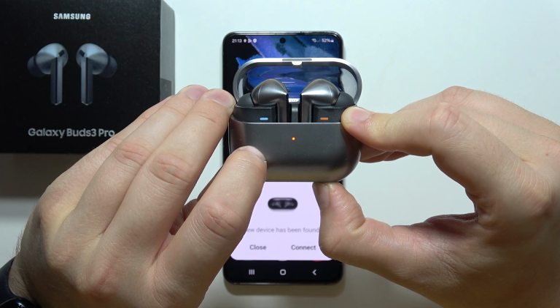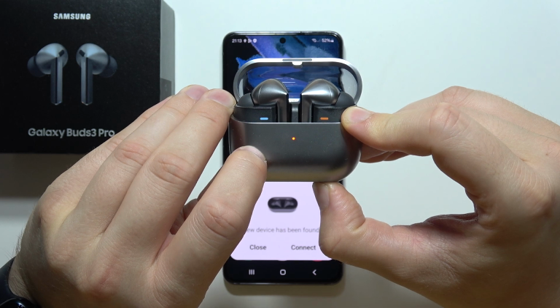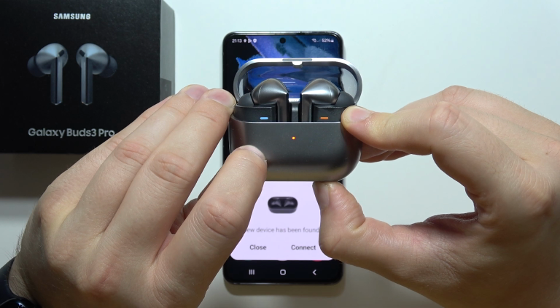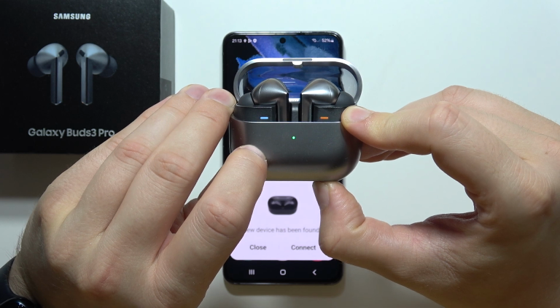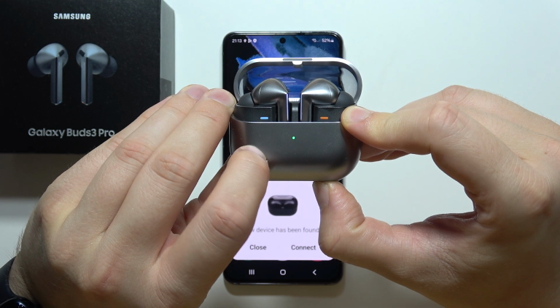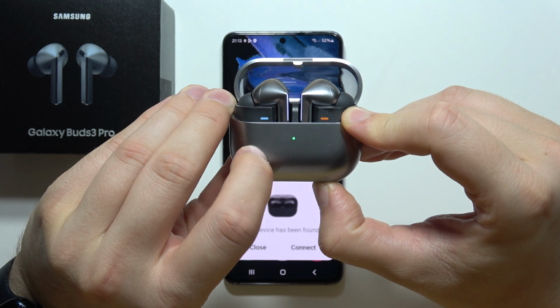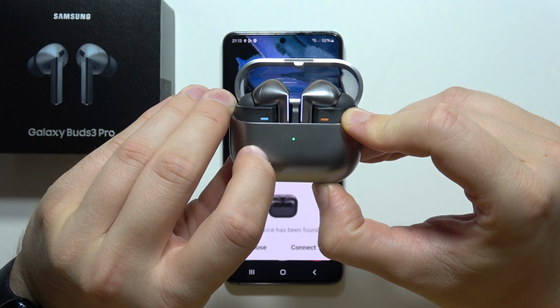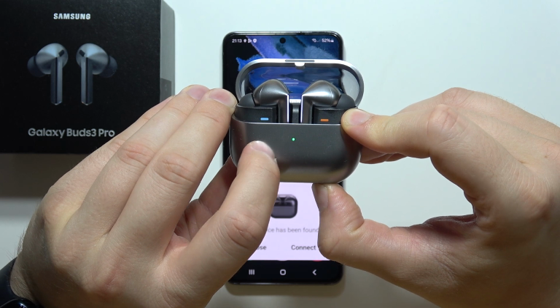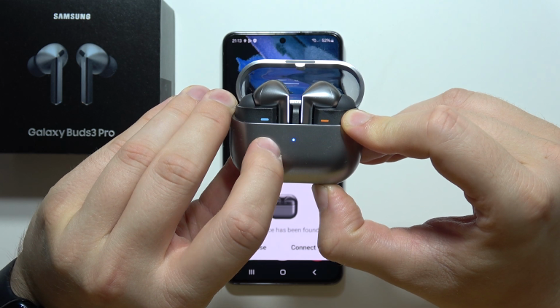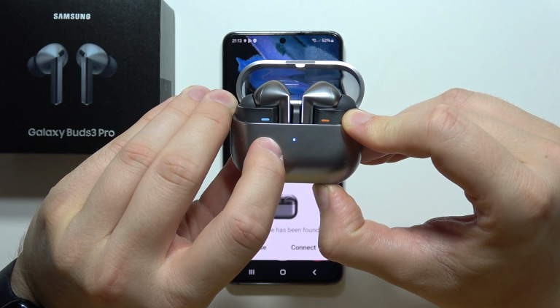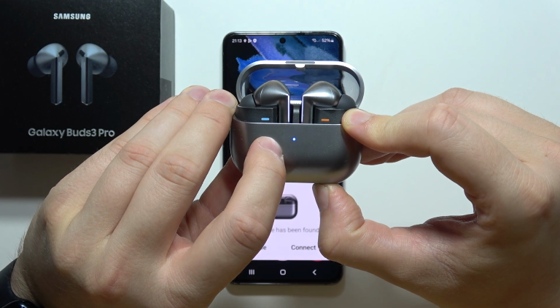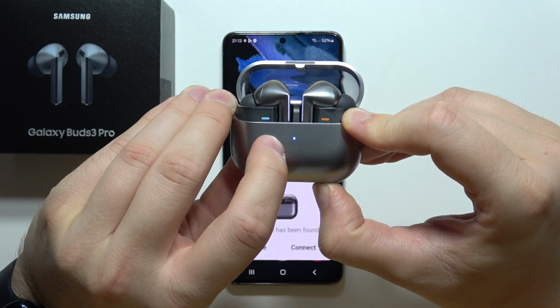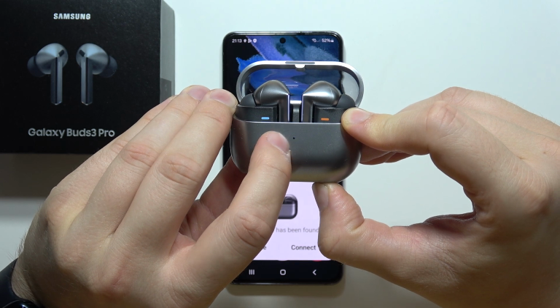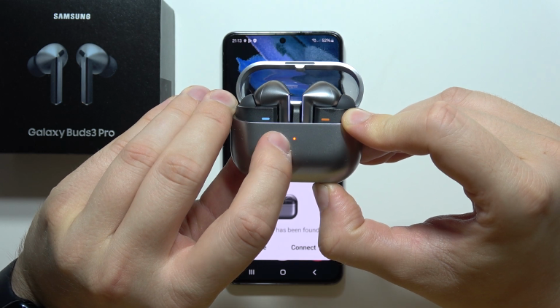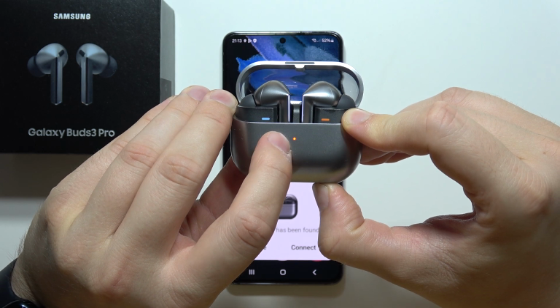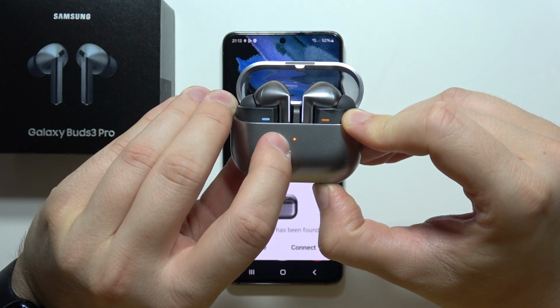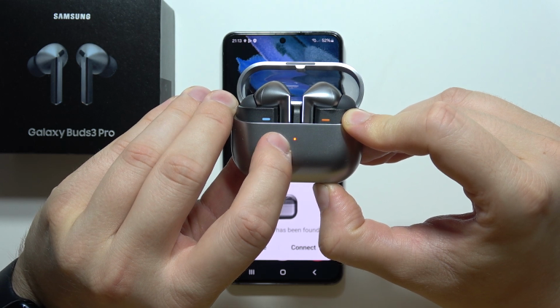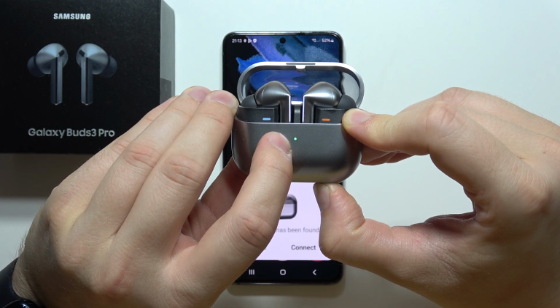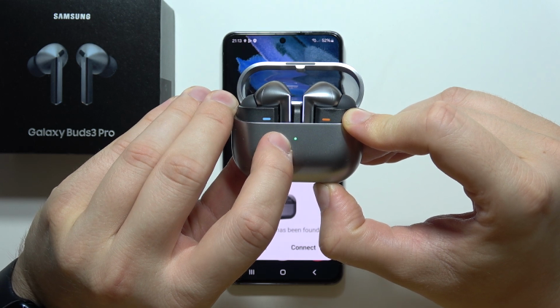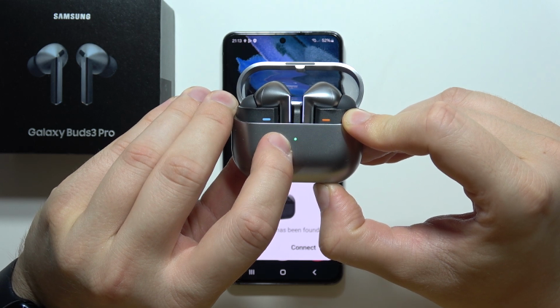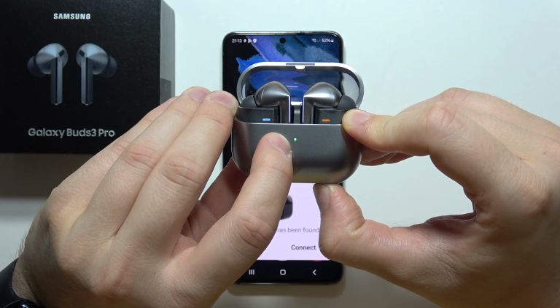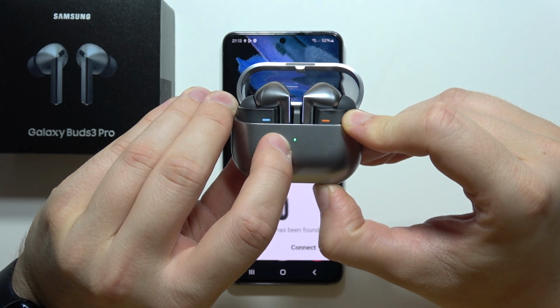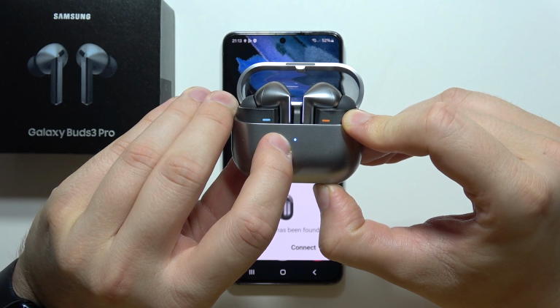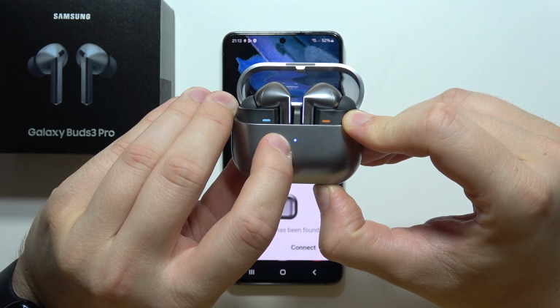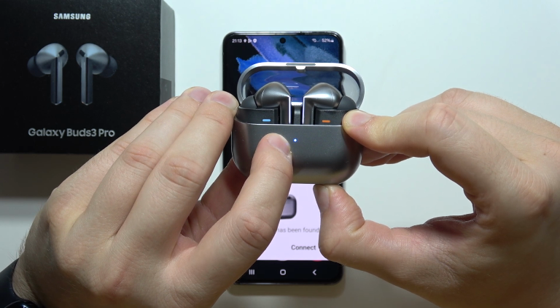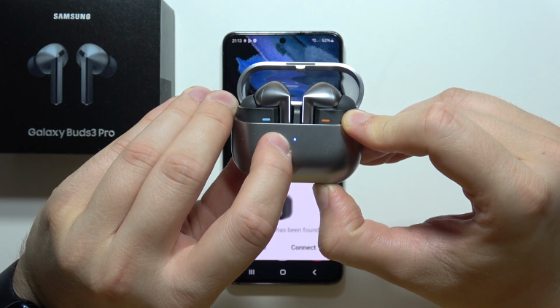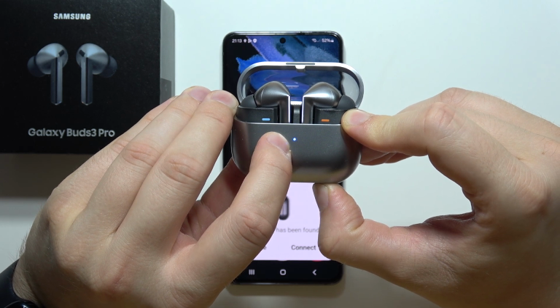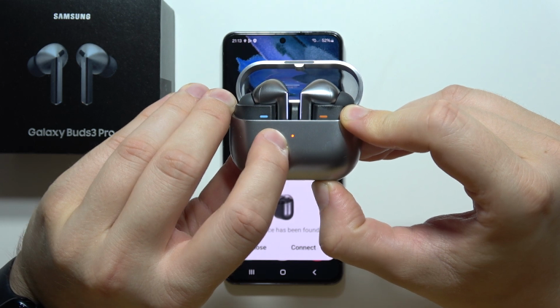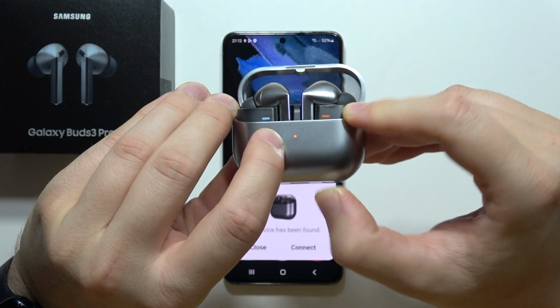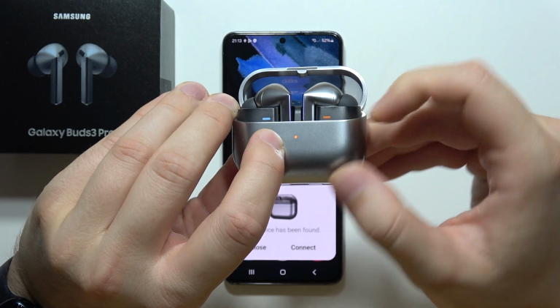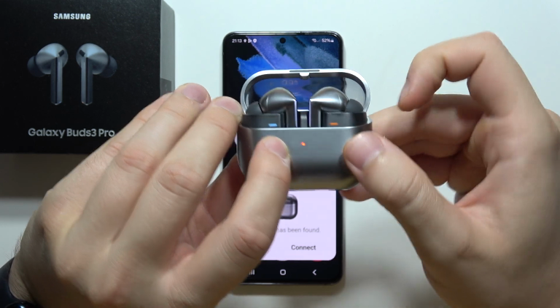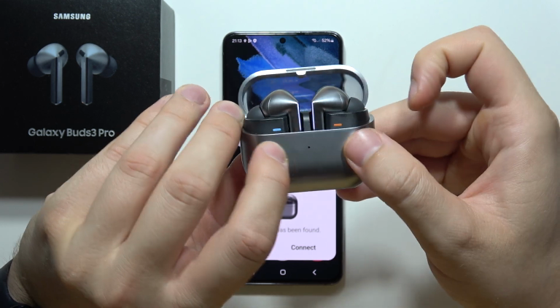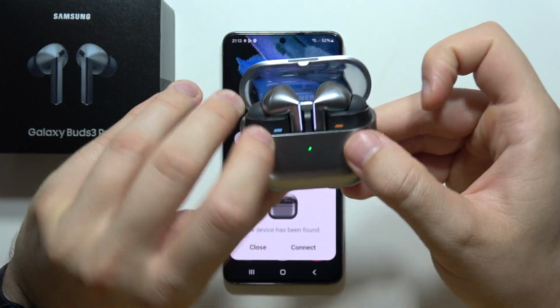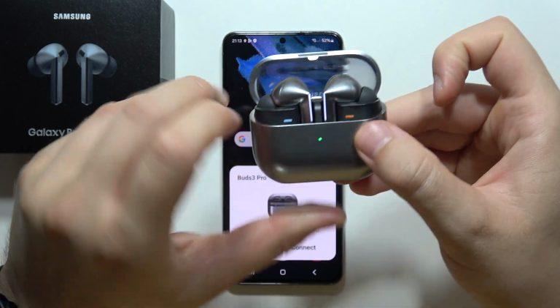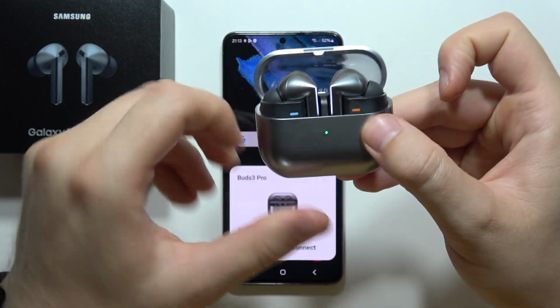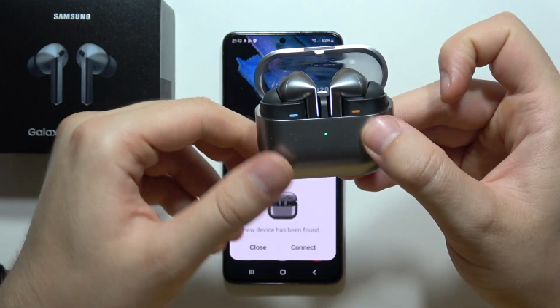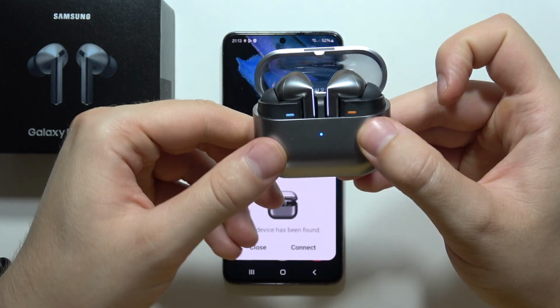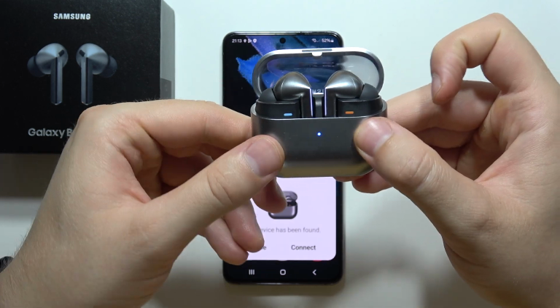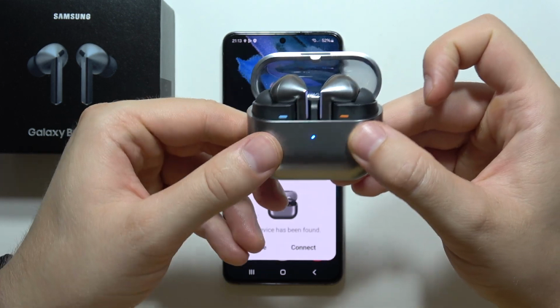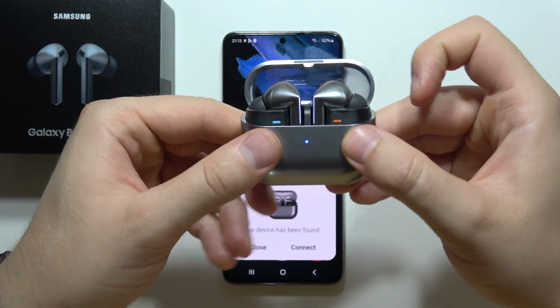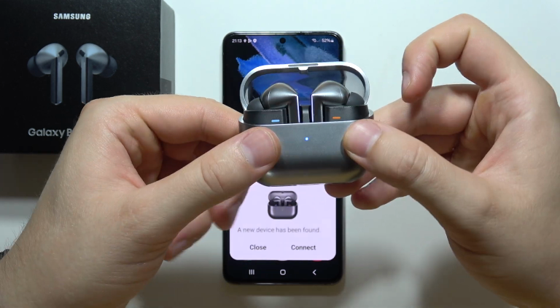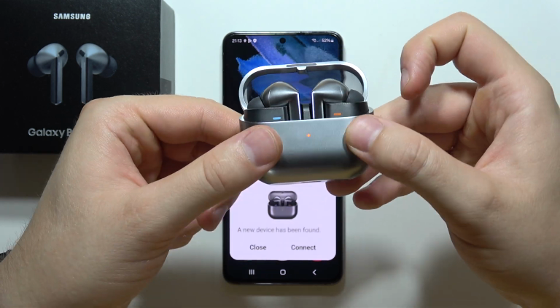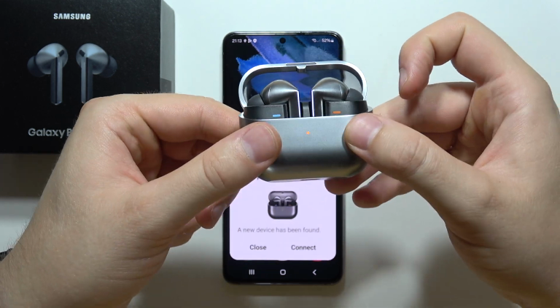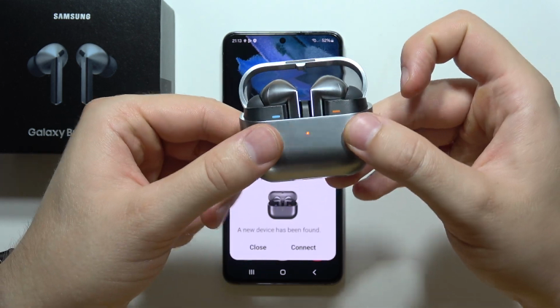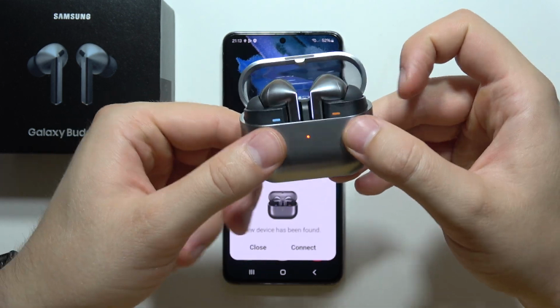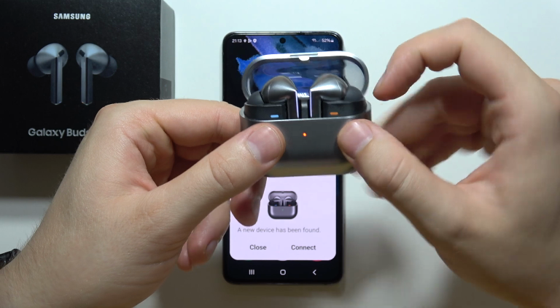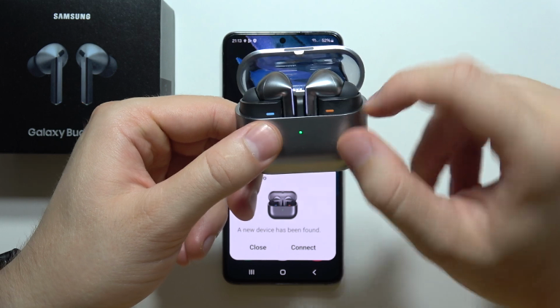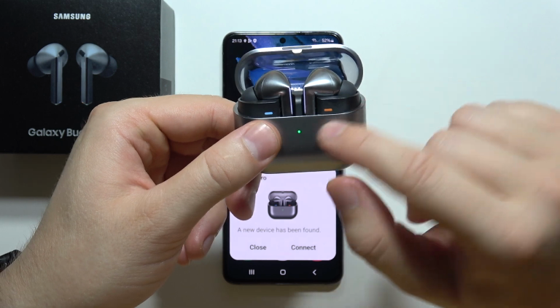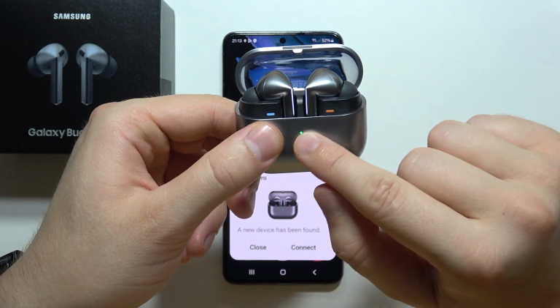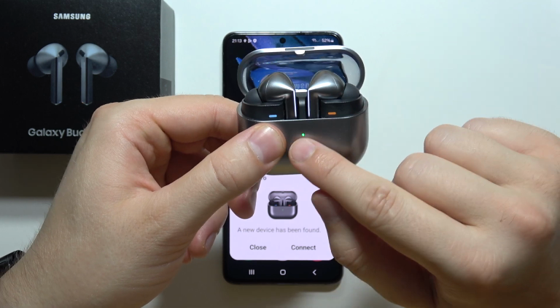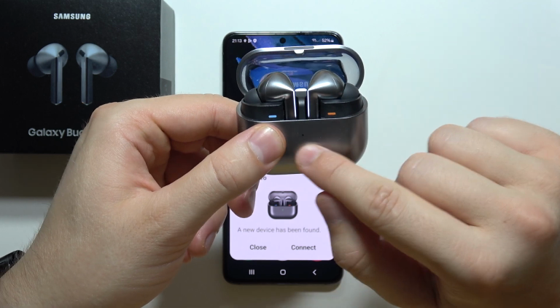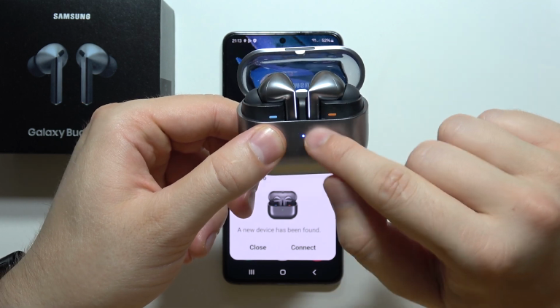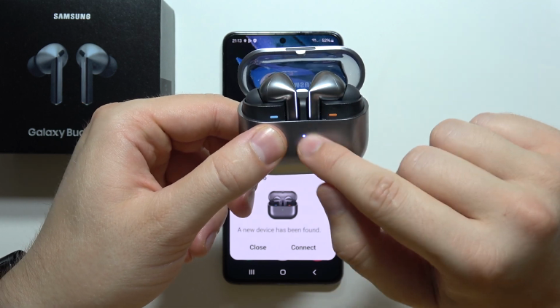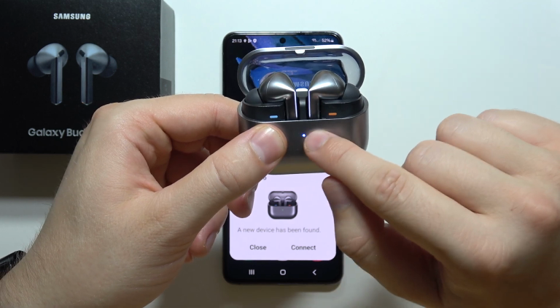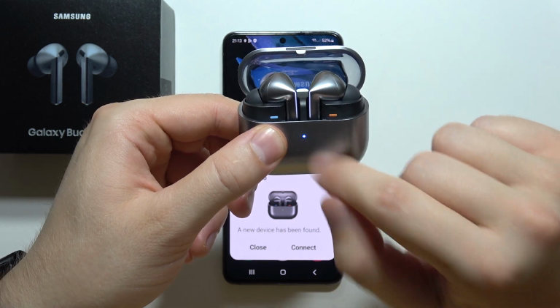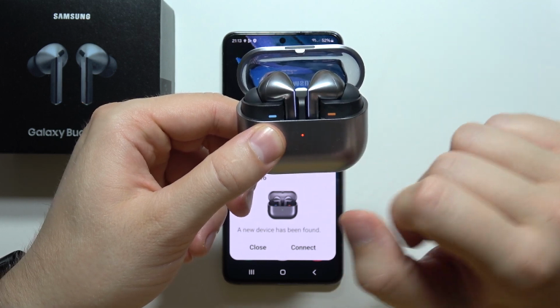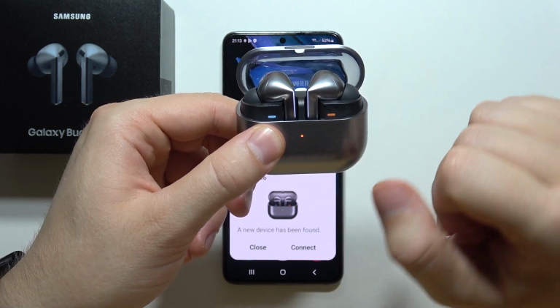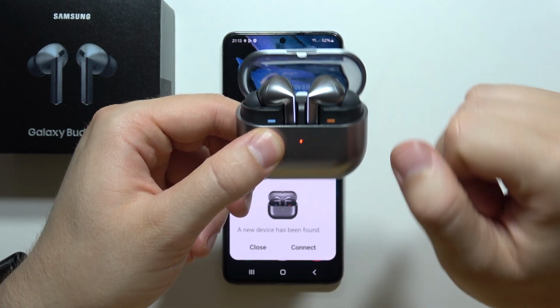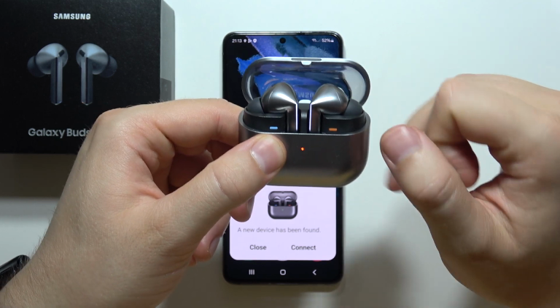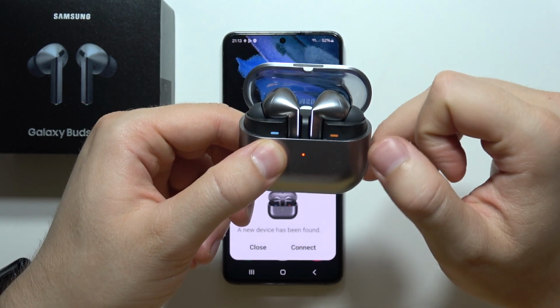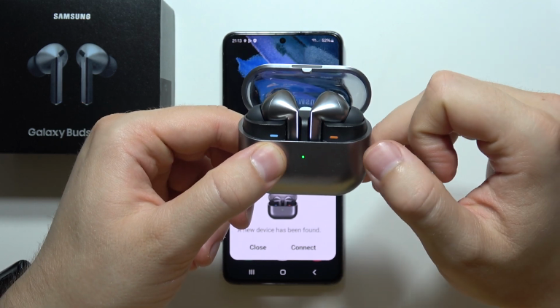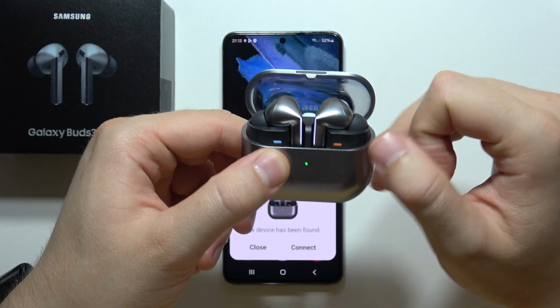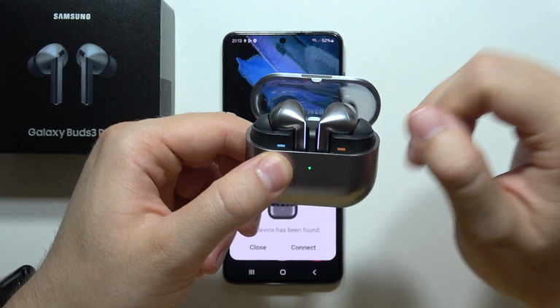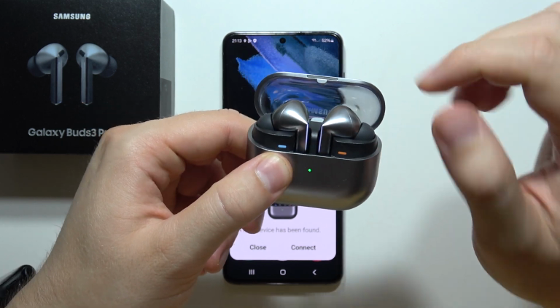It will start blinking with blue, red, and green. Now you can release this button when they are actually blinking like this.